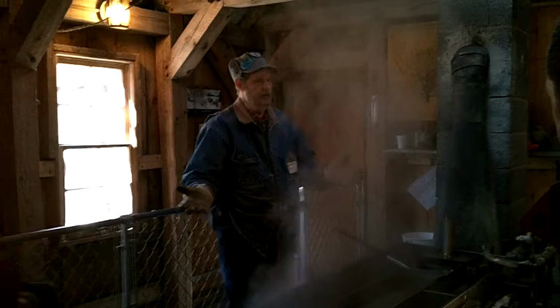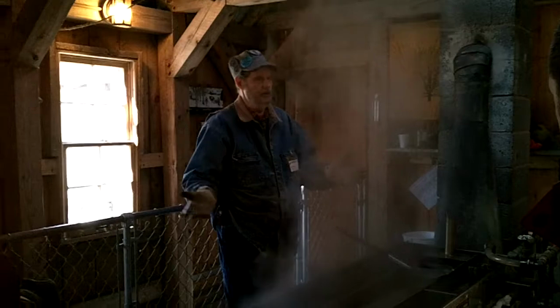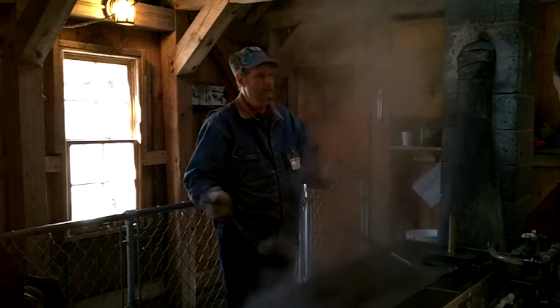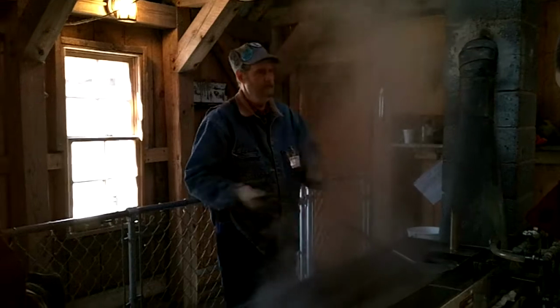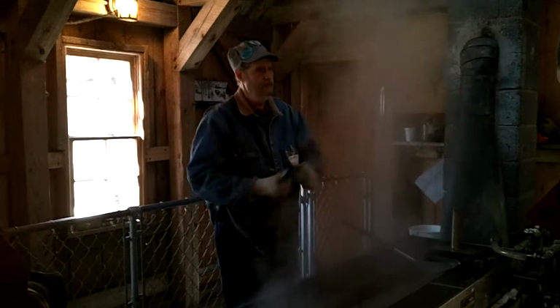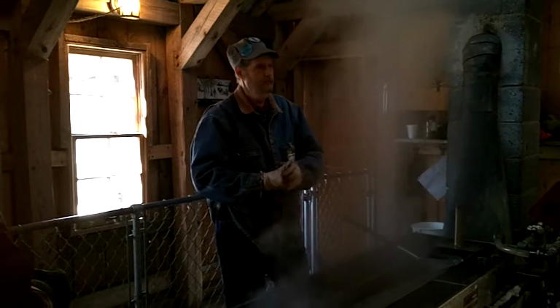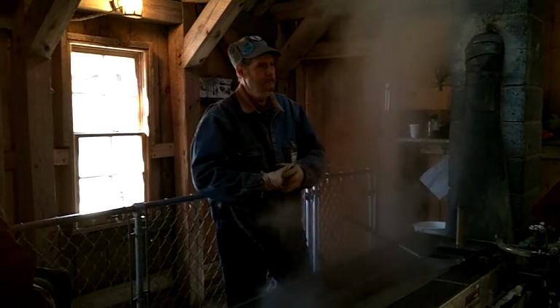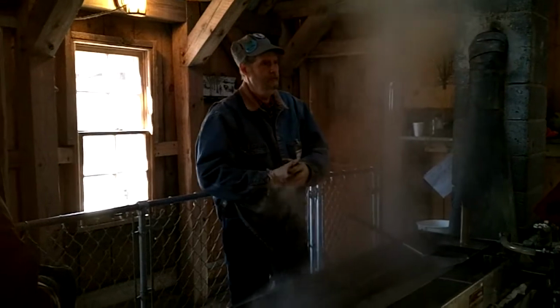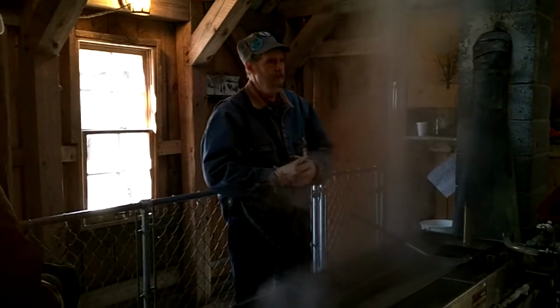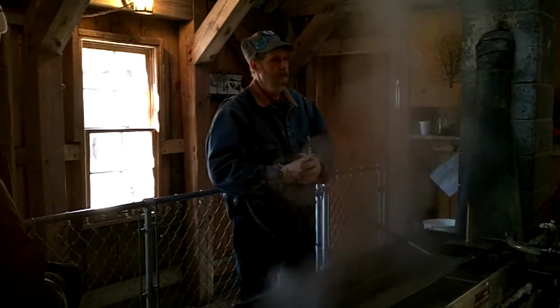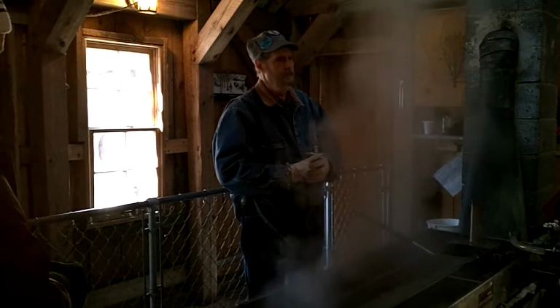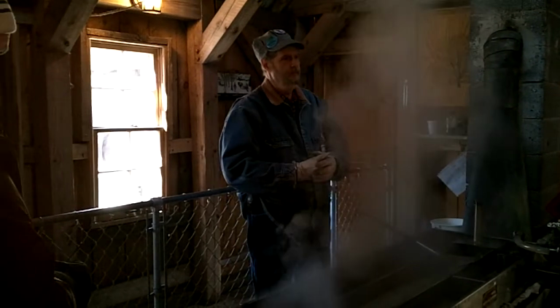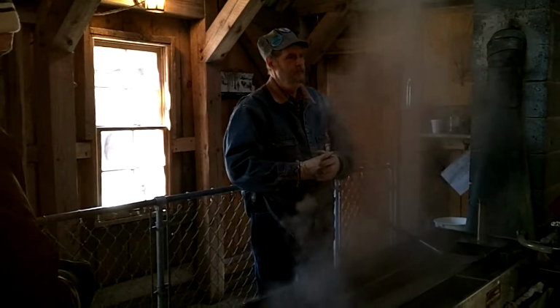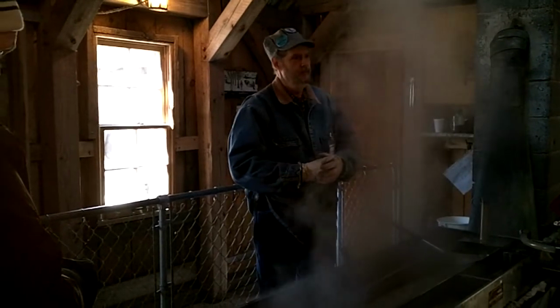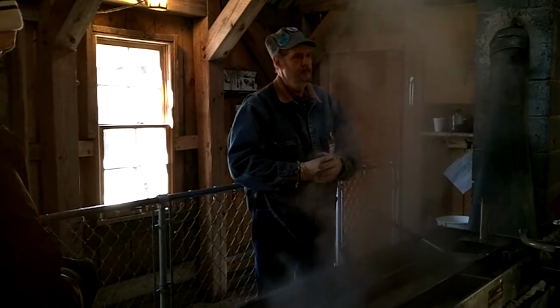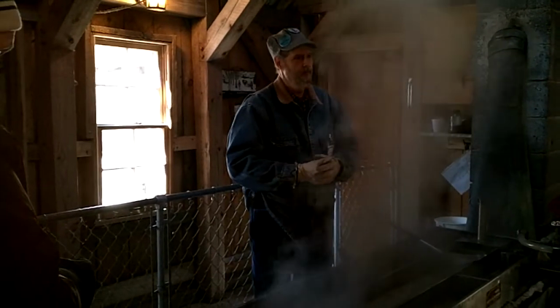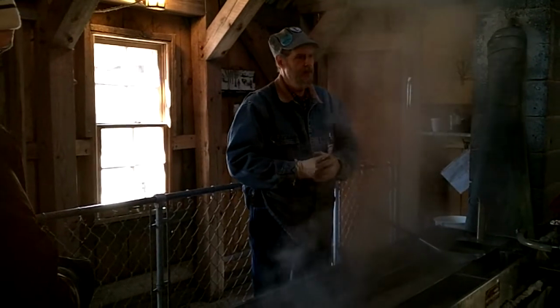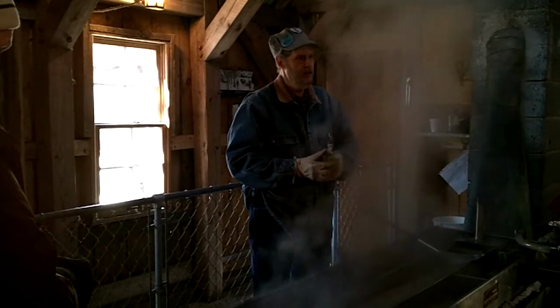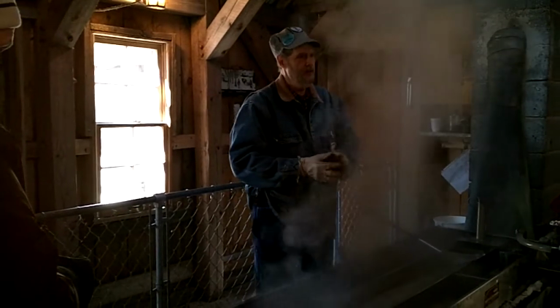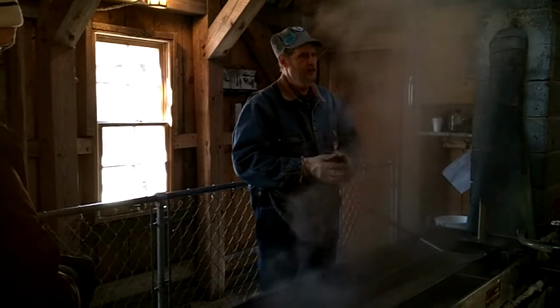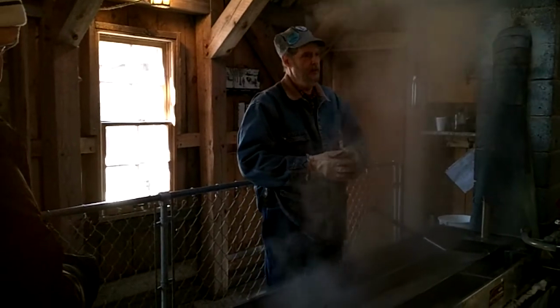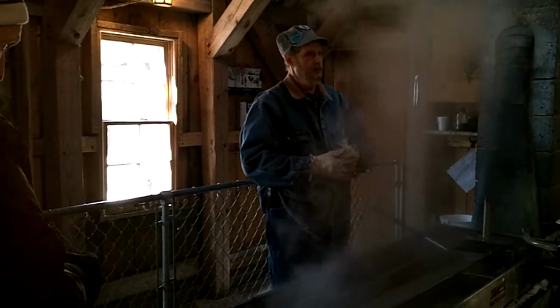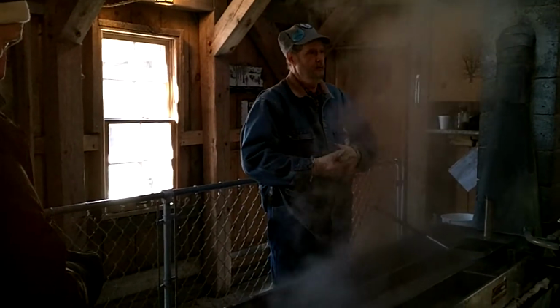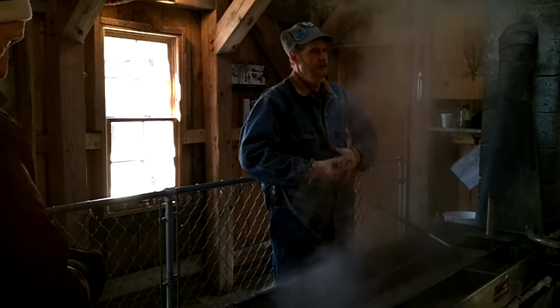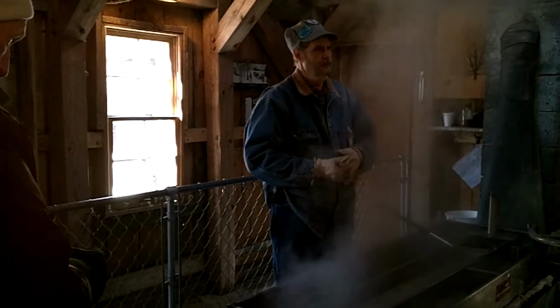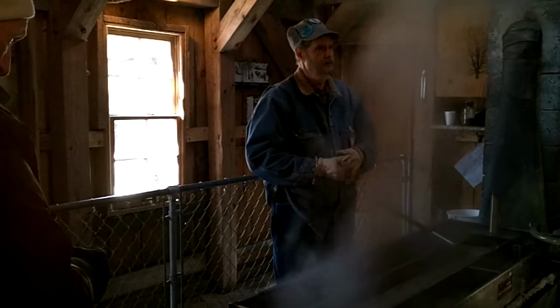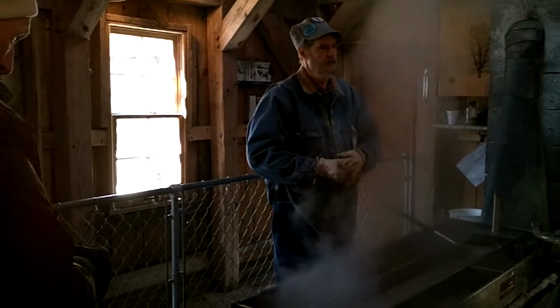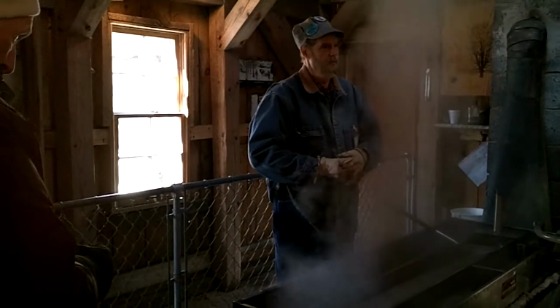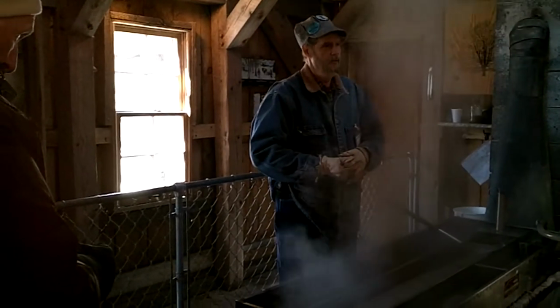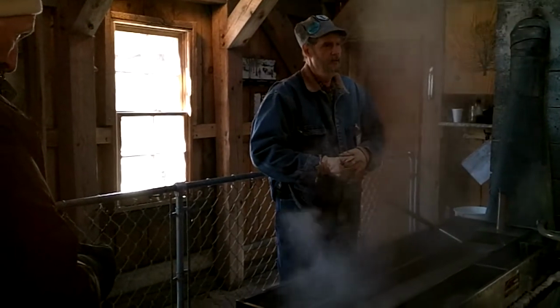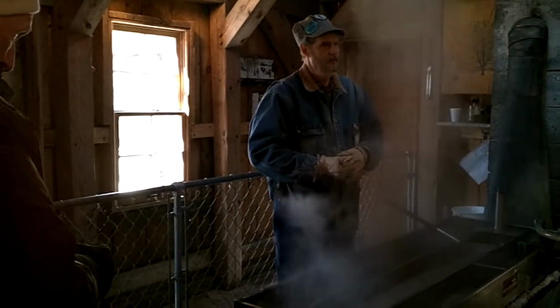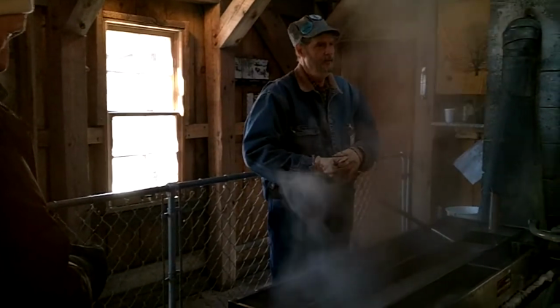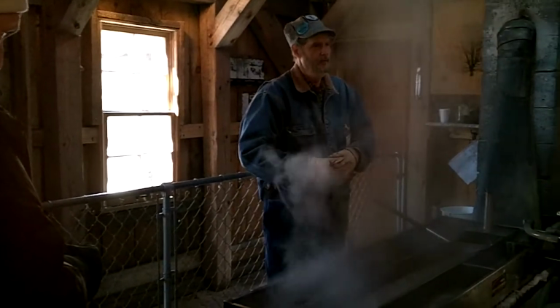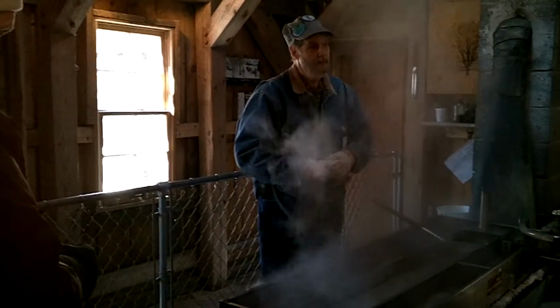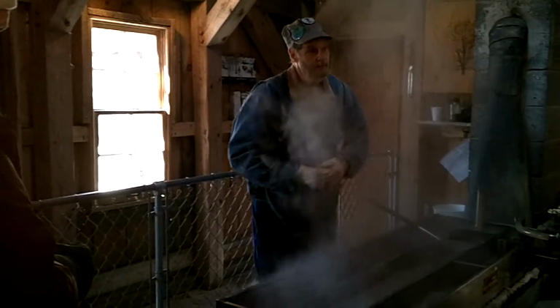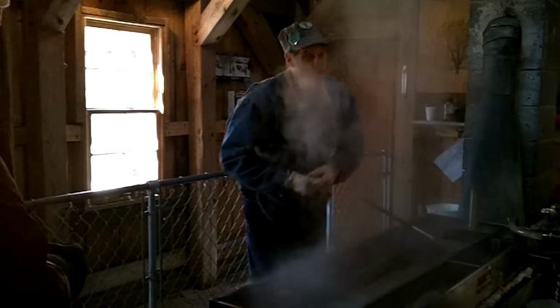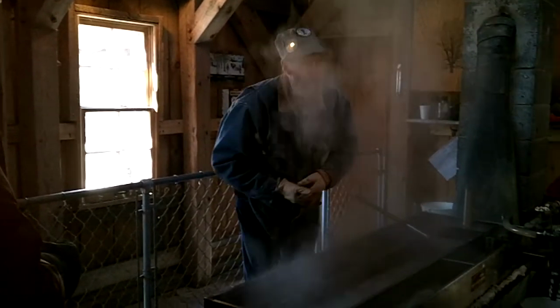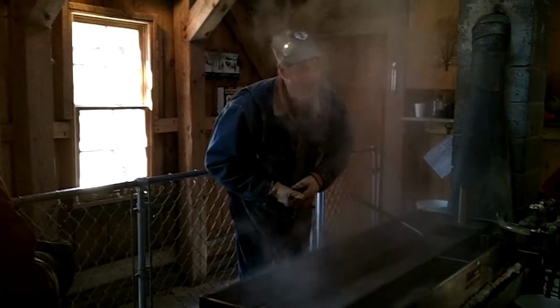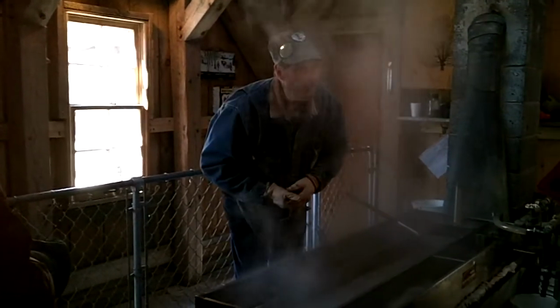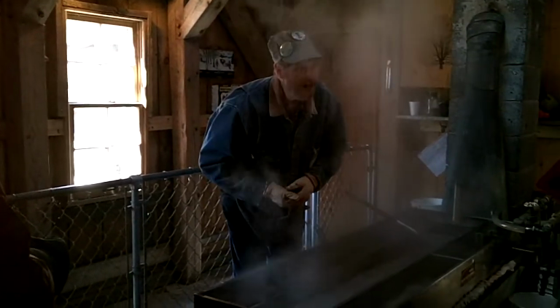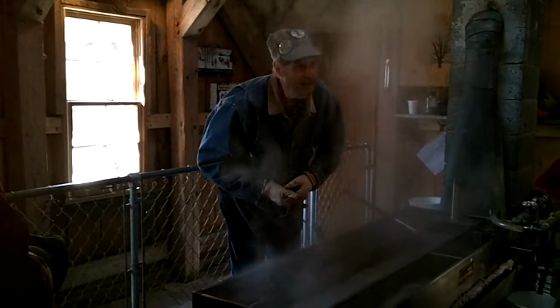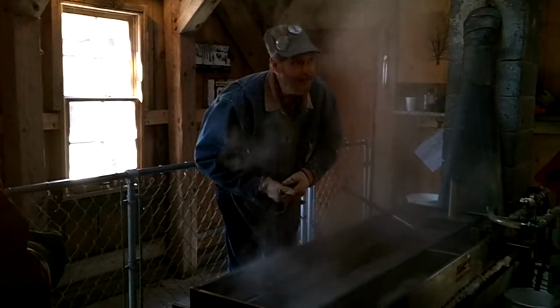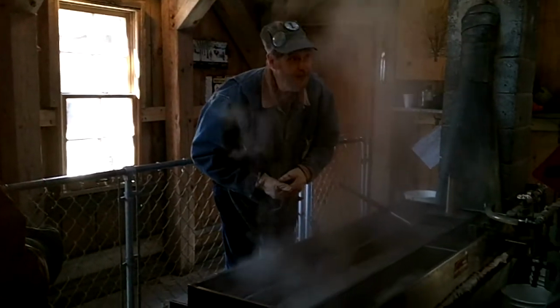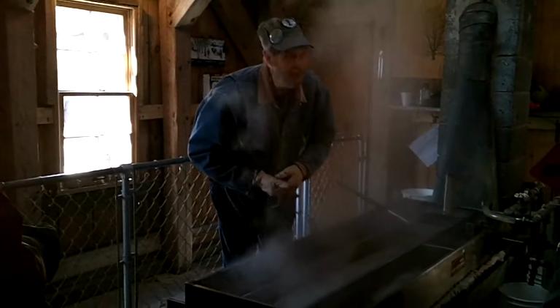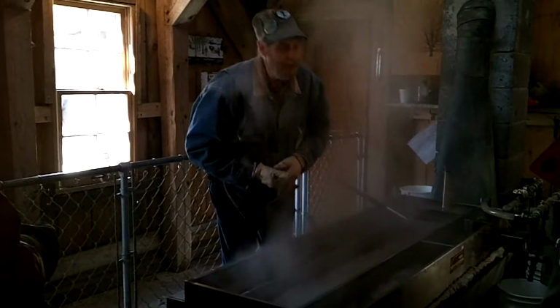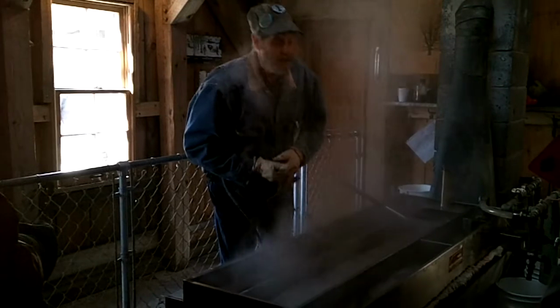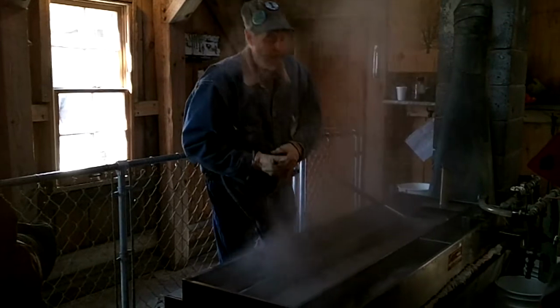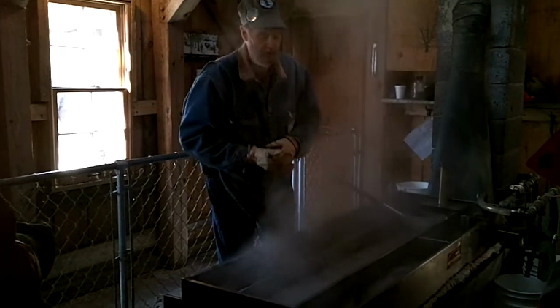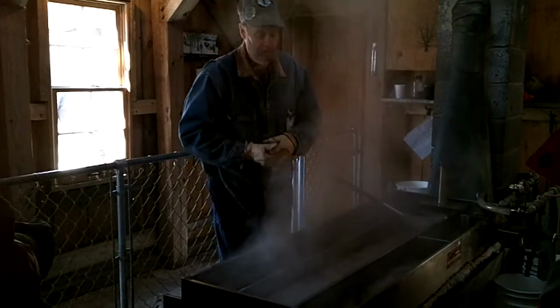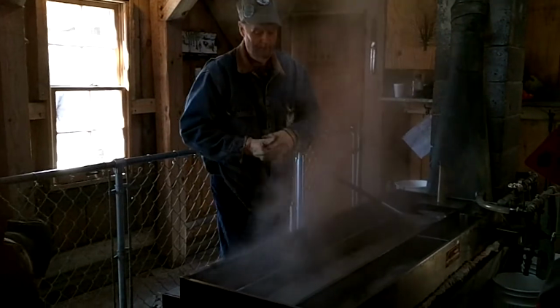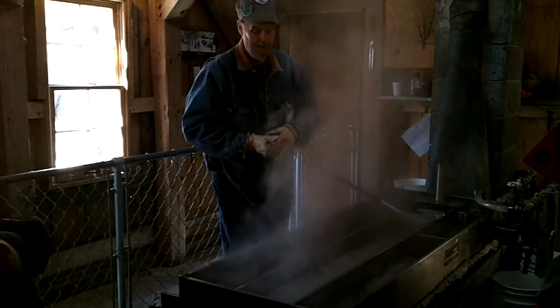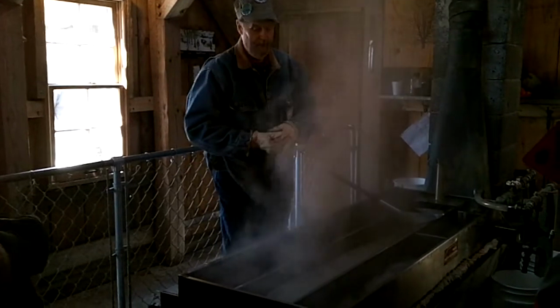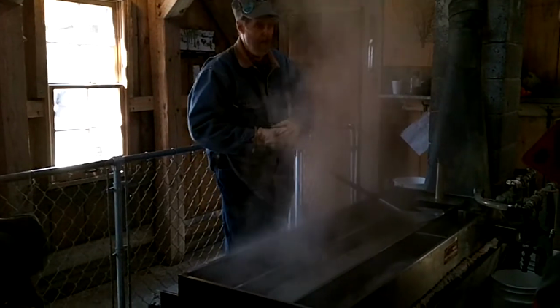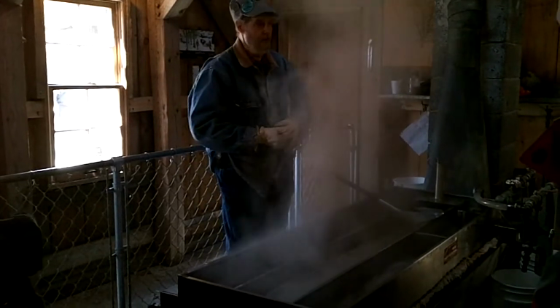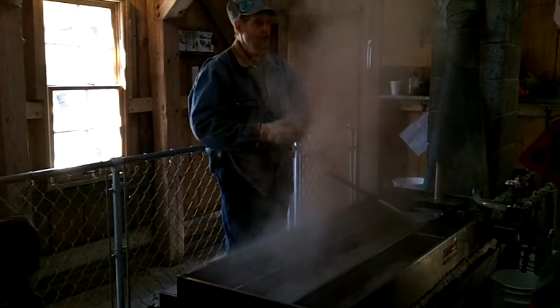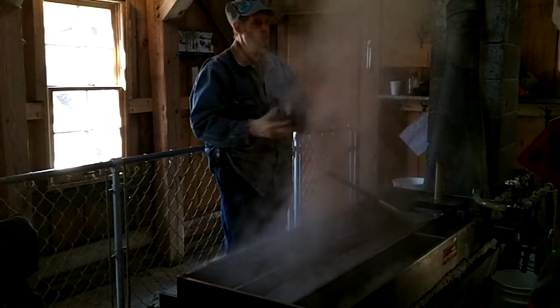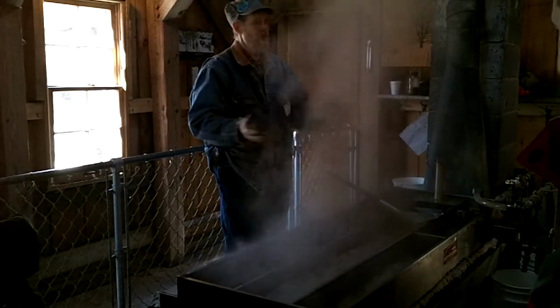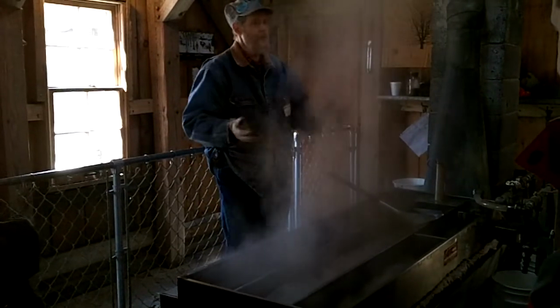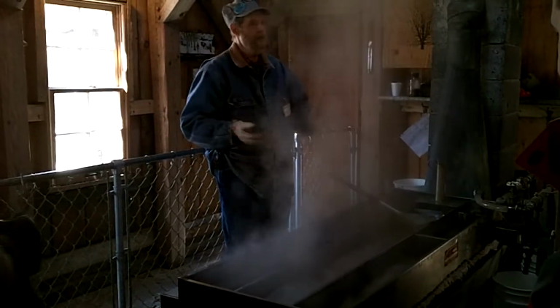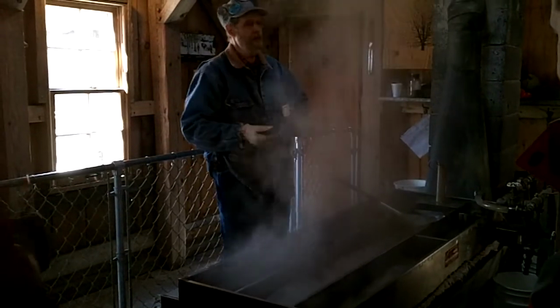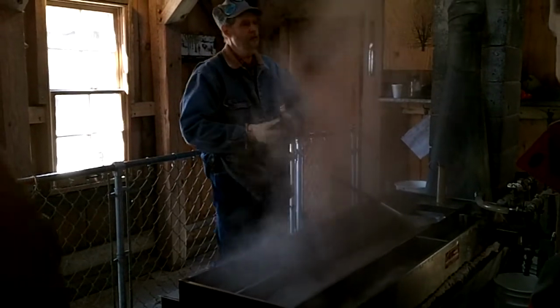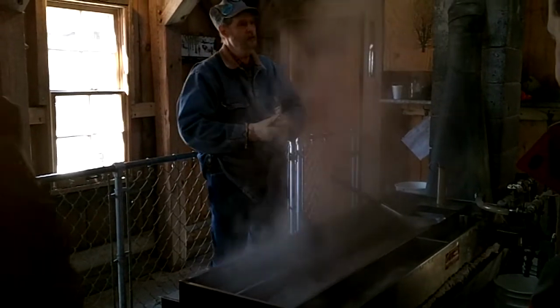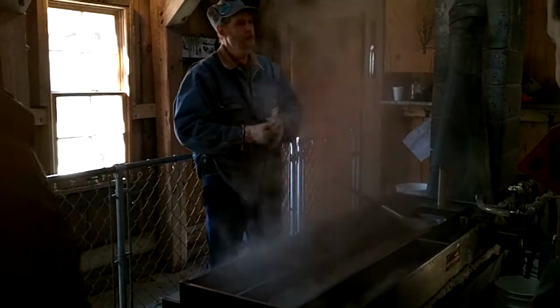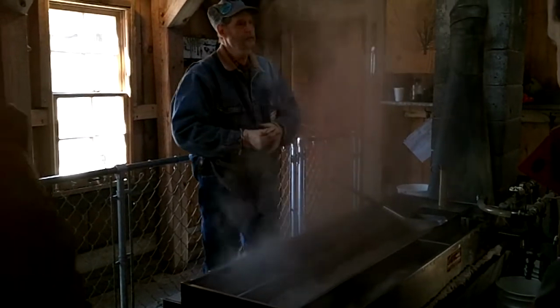What? Syrup. What kind of syrup? Maple syrup. So how do I make maple syrup?